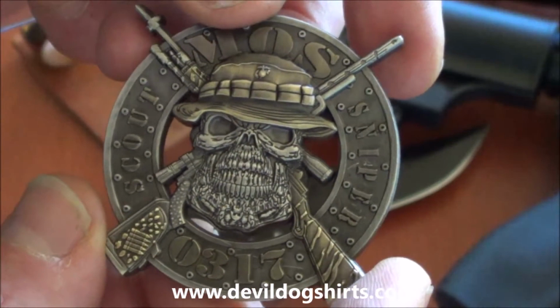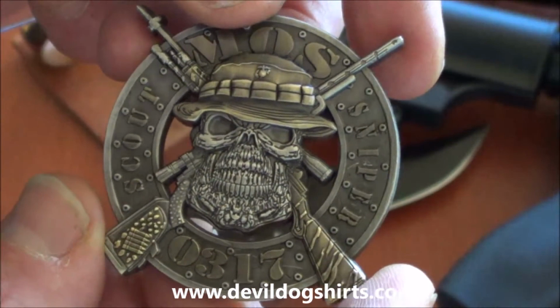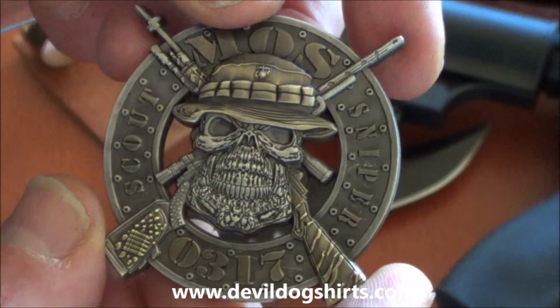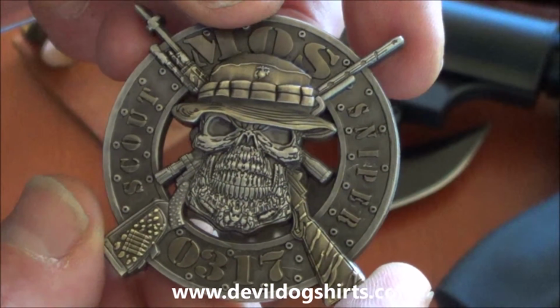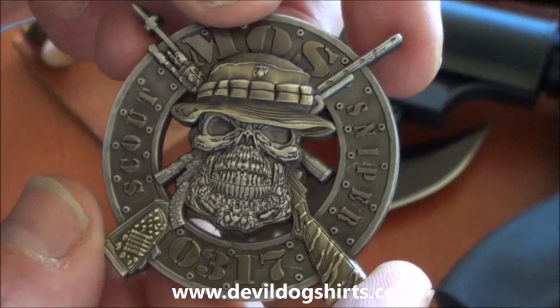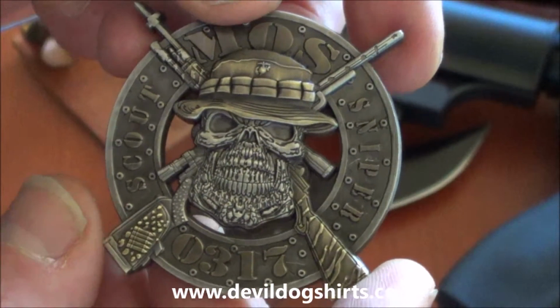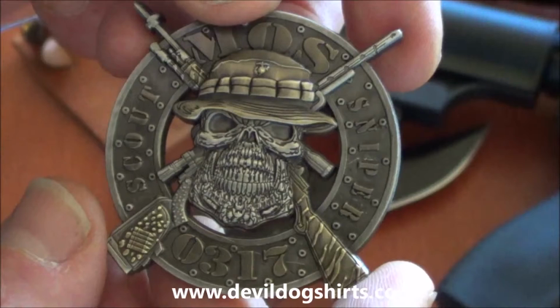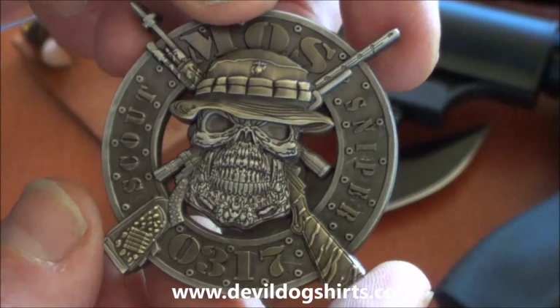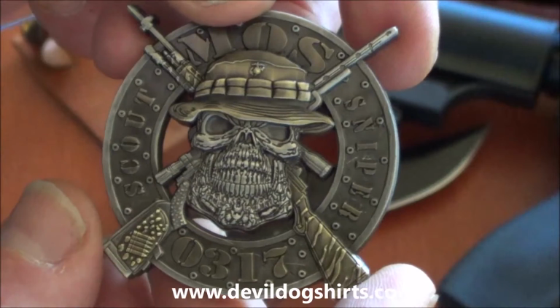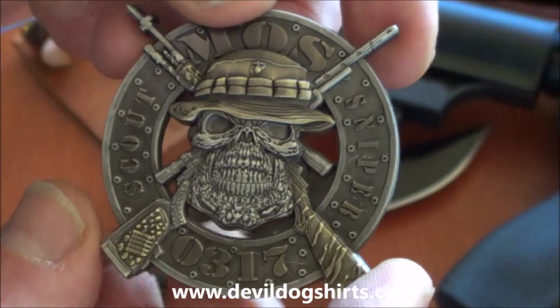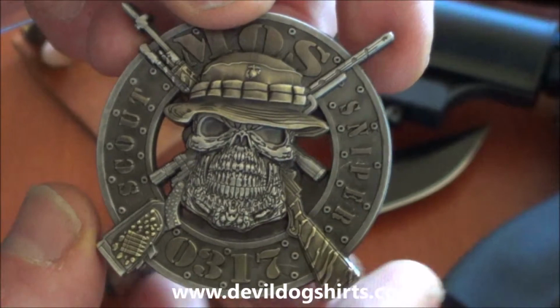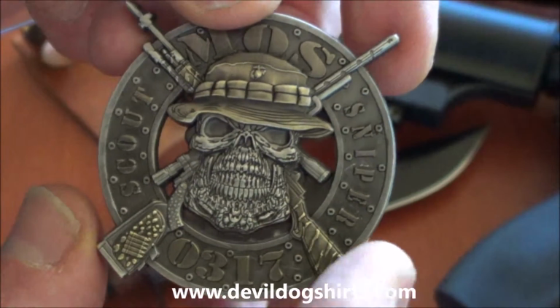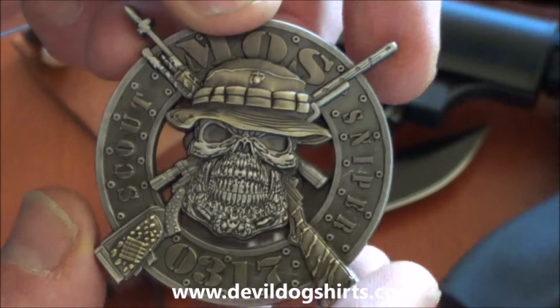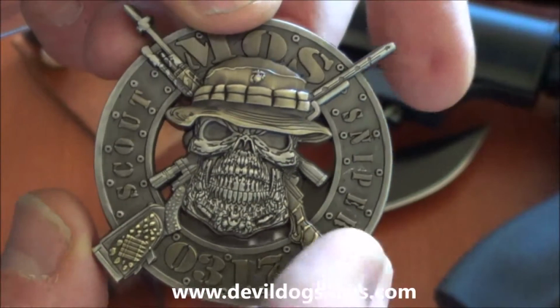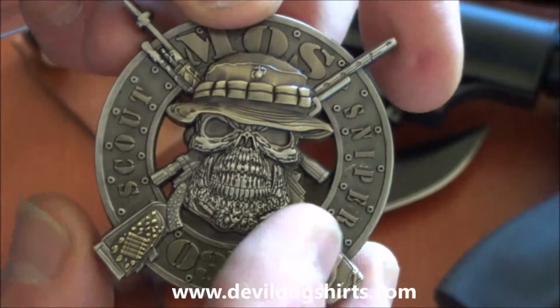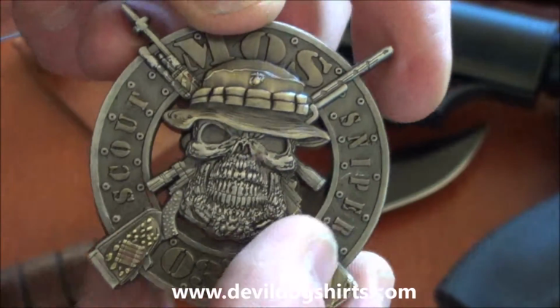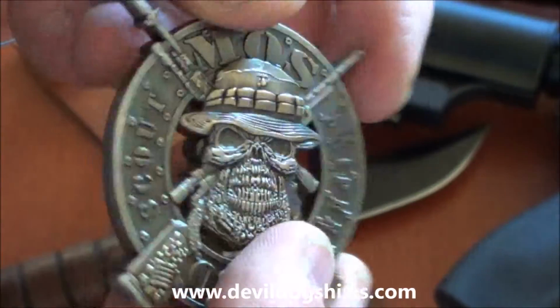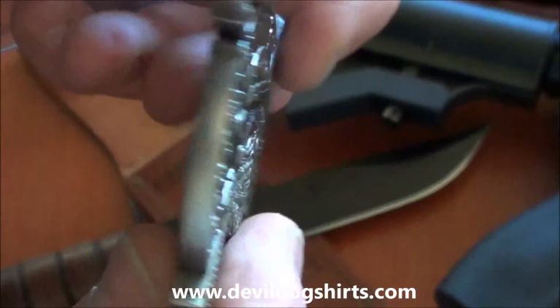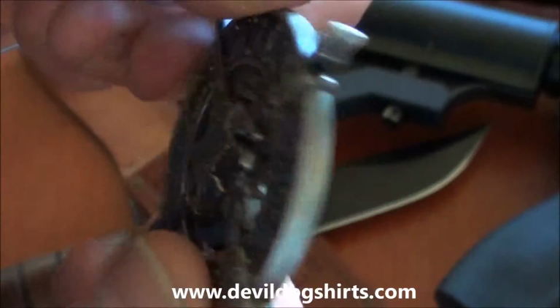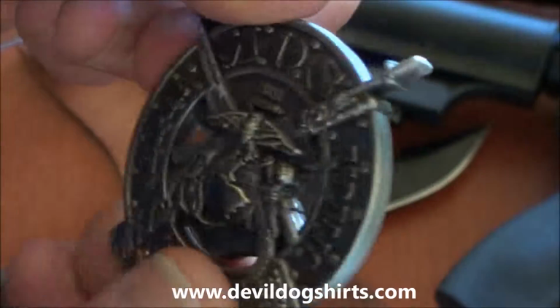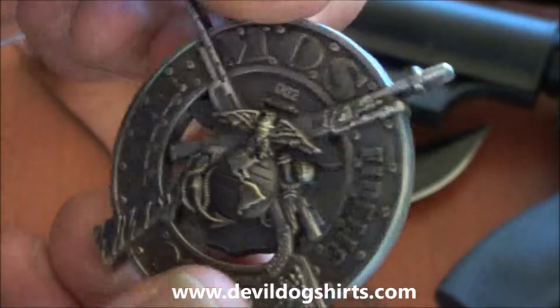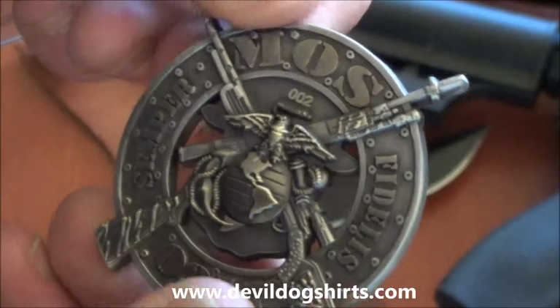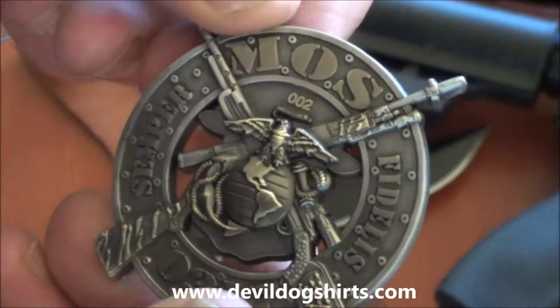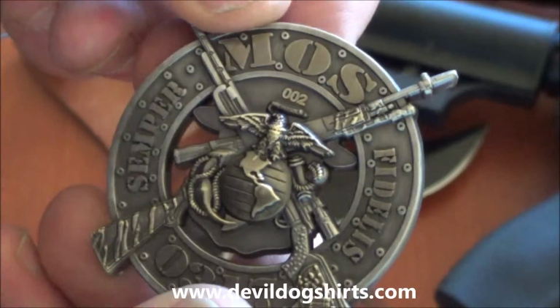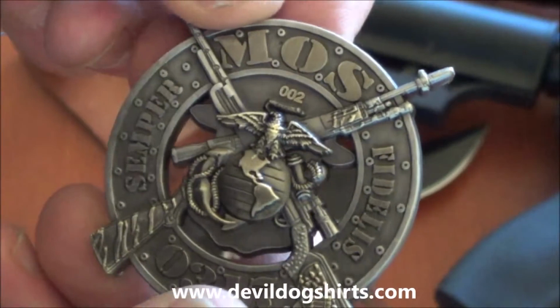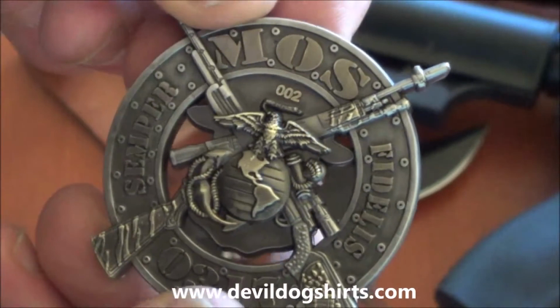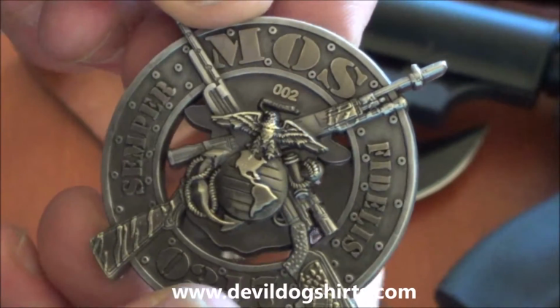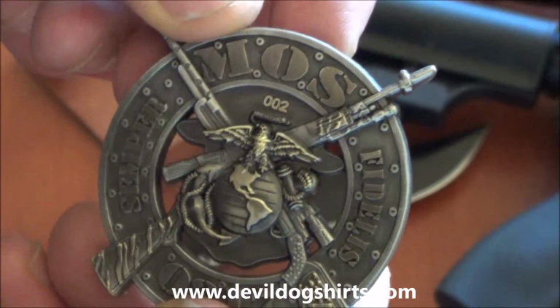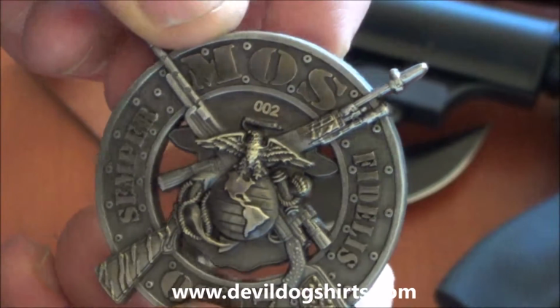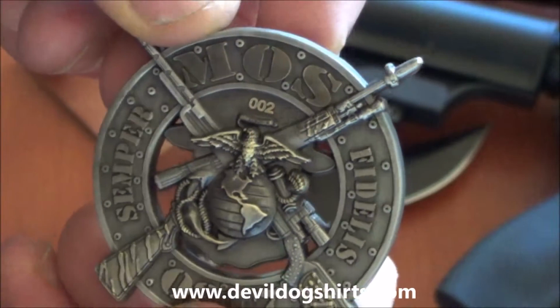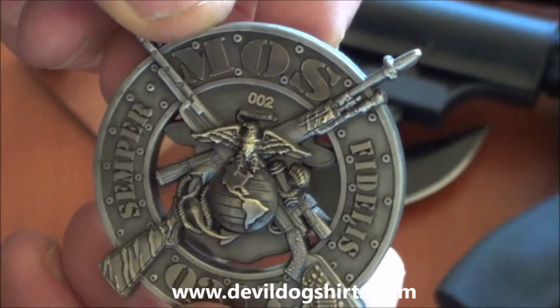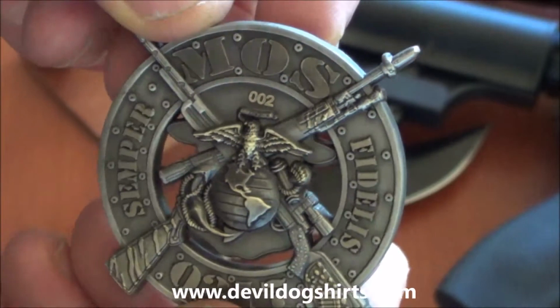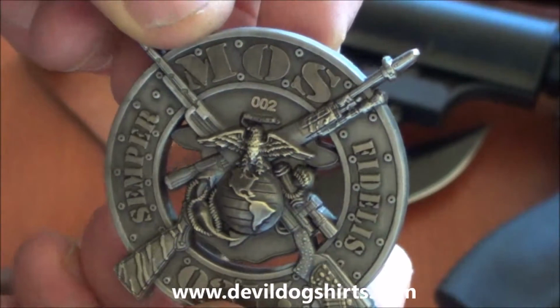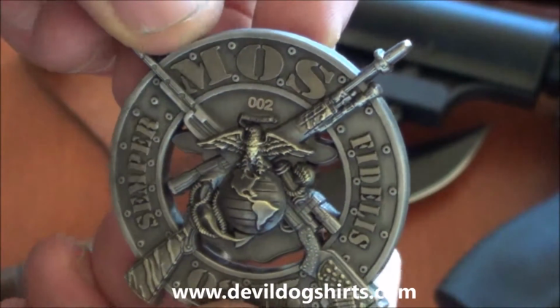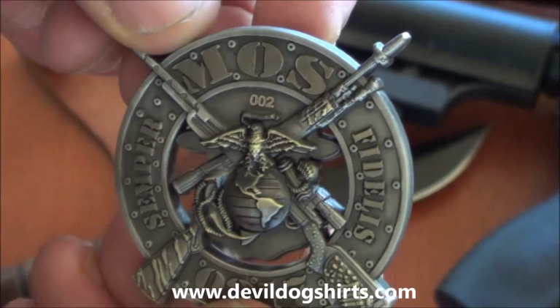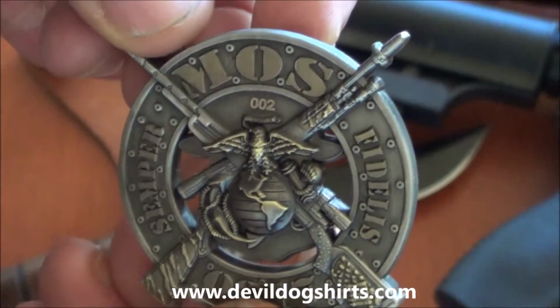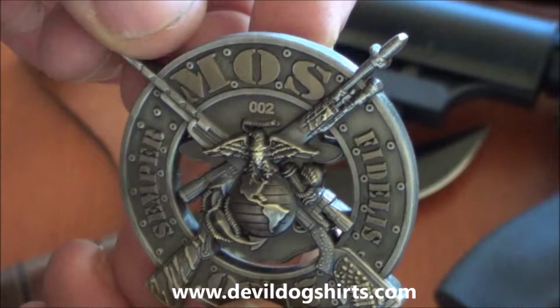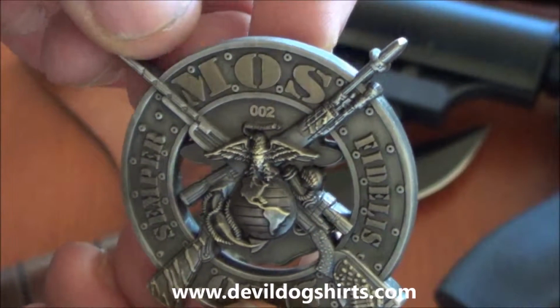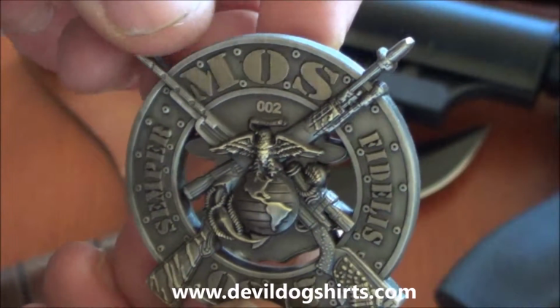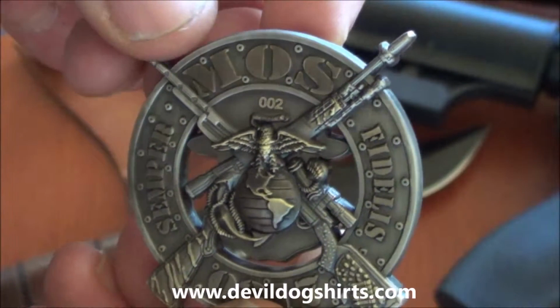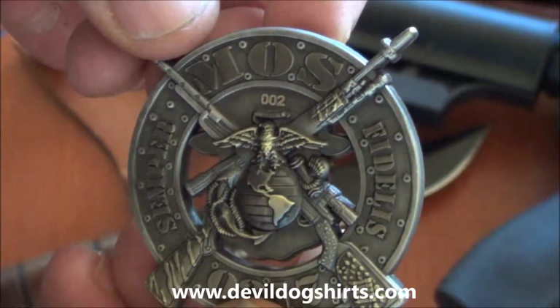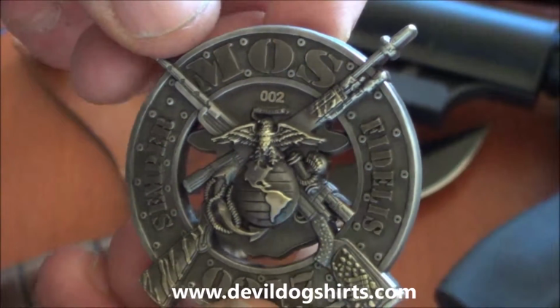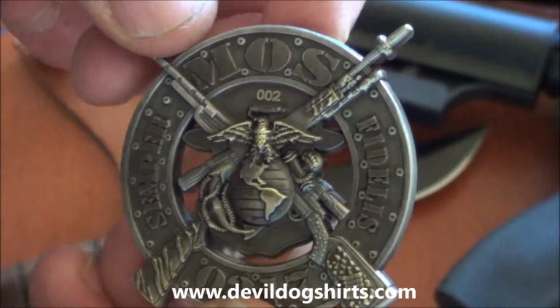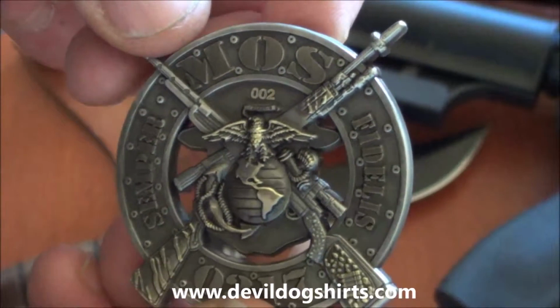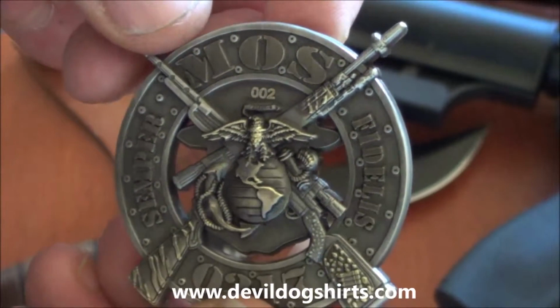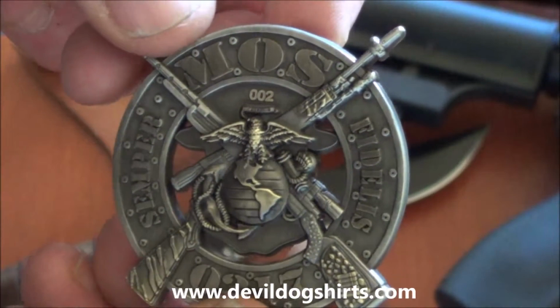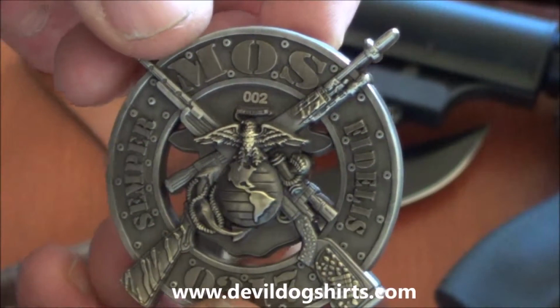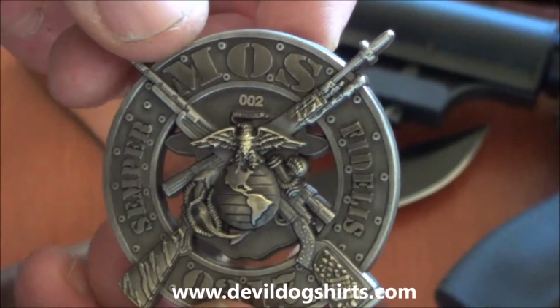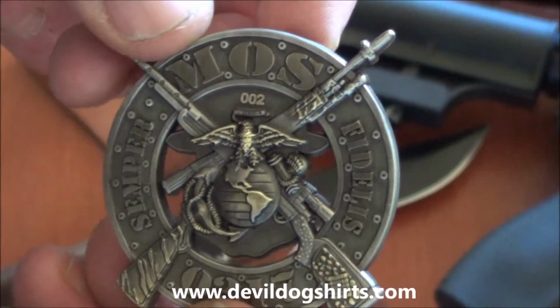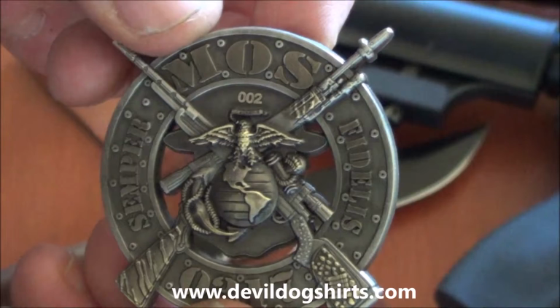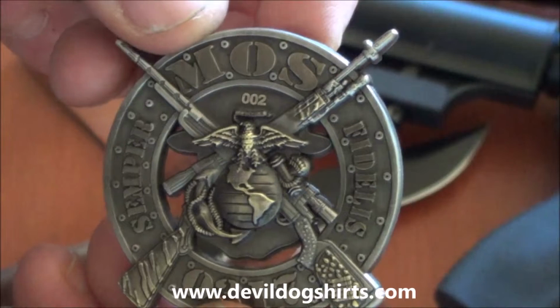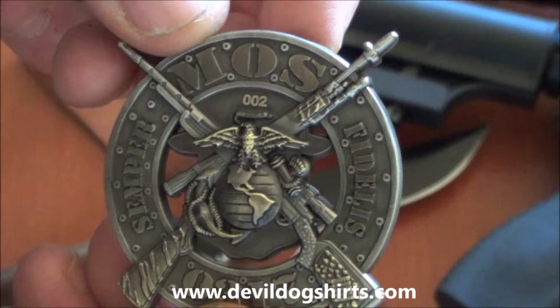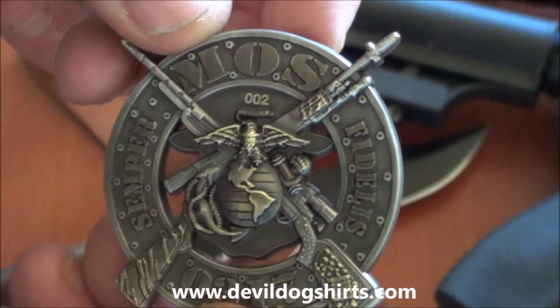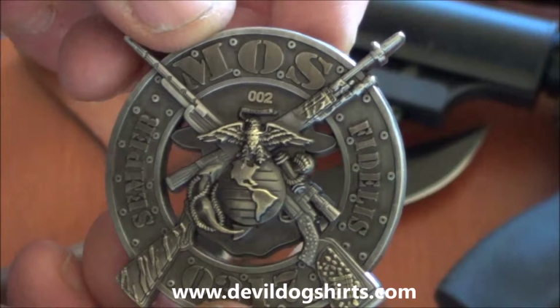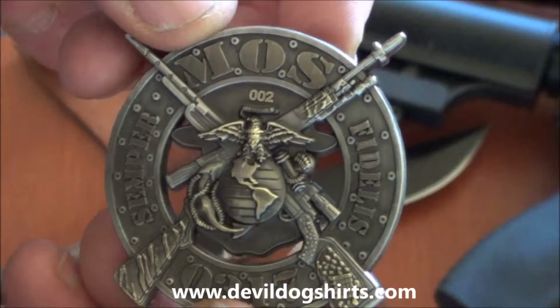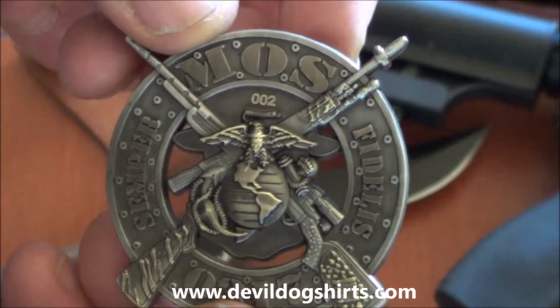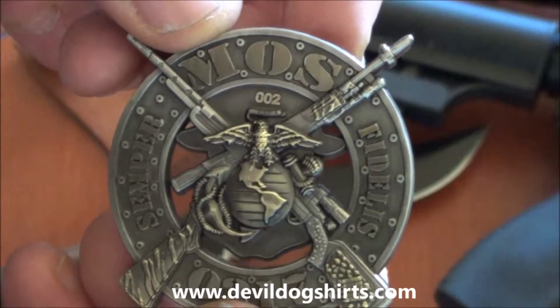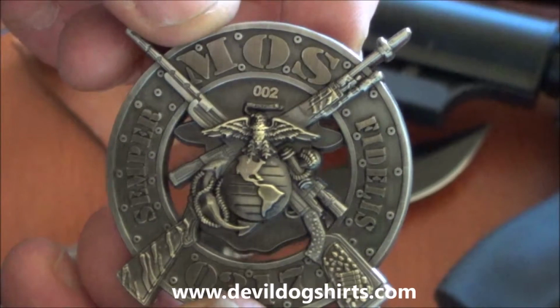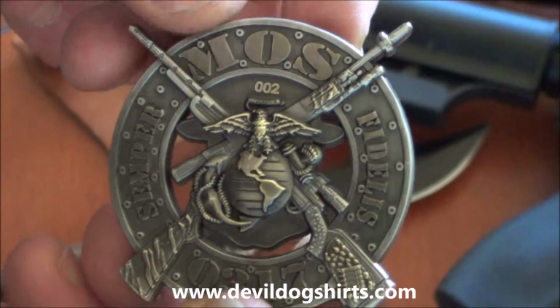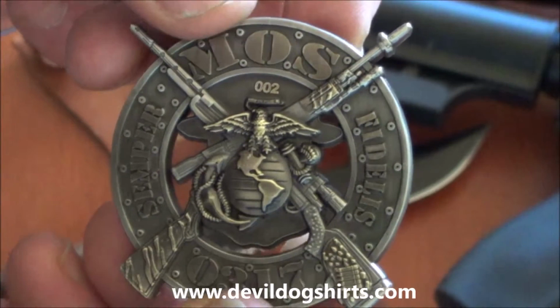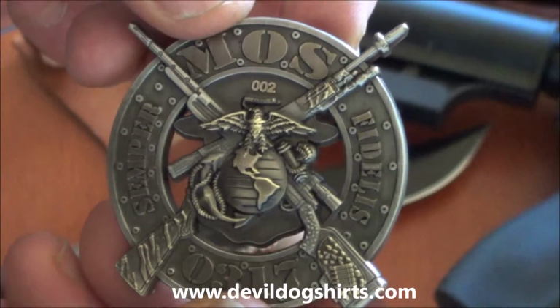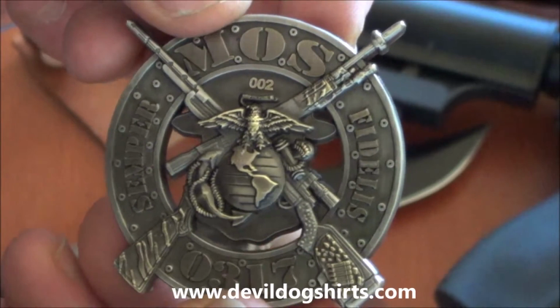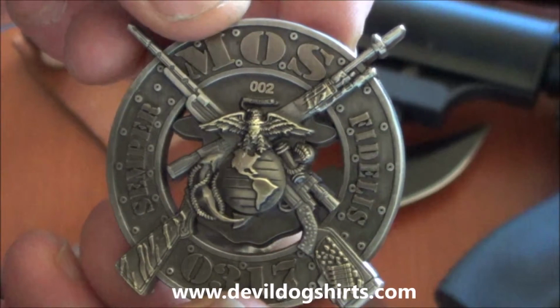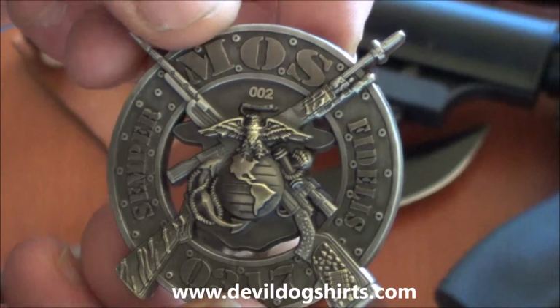Got the M14, M2. On the back we have the EGA. Of course they're all serialized. Semper Fidelis.